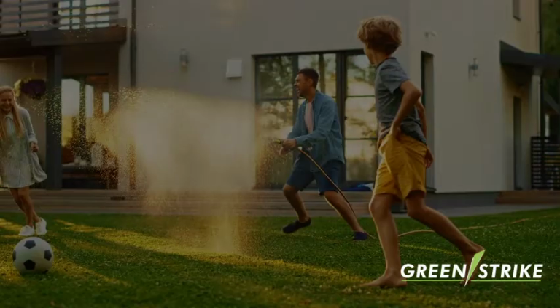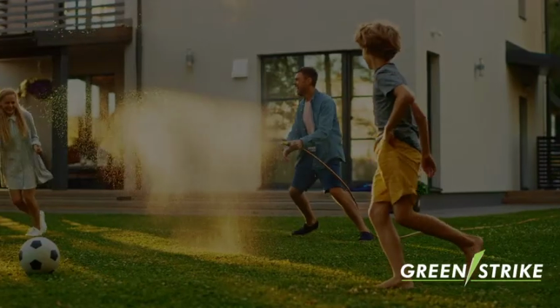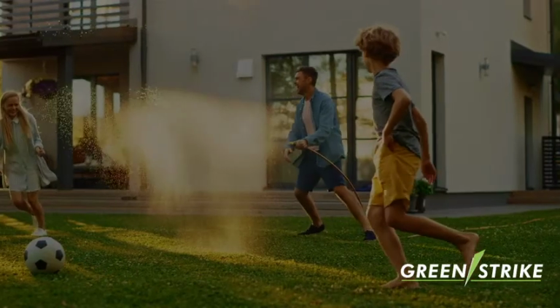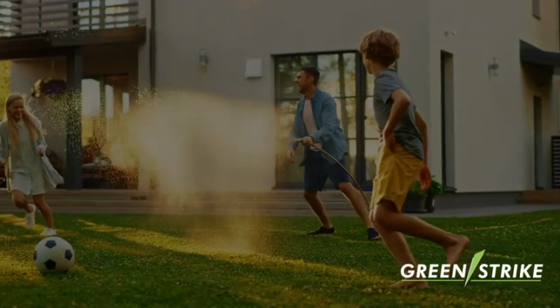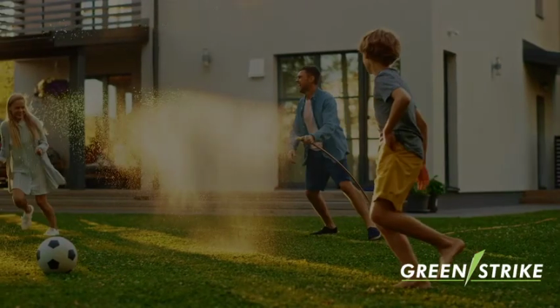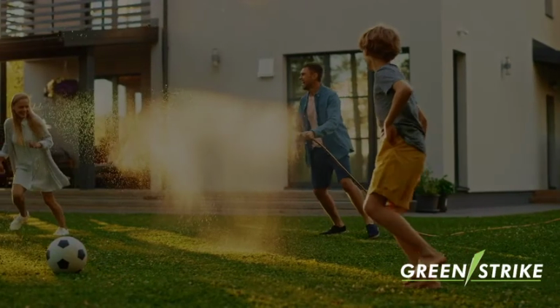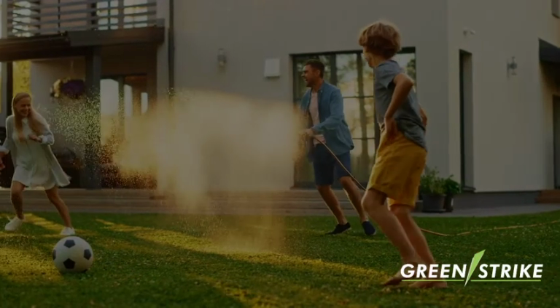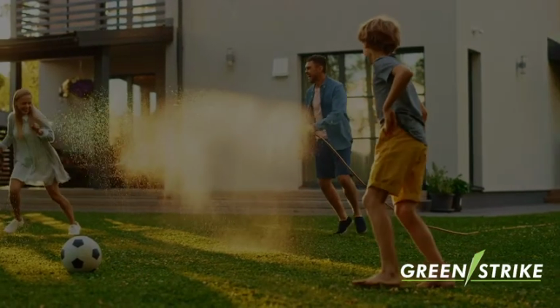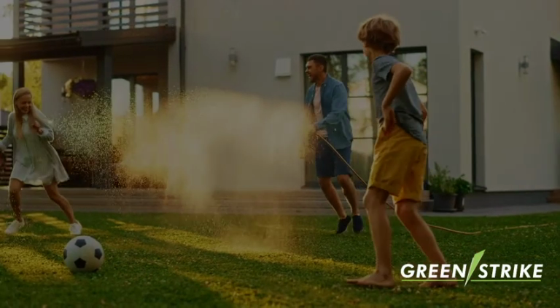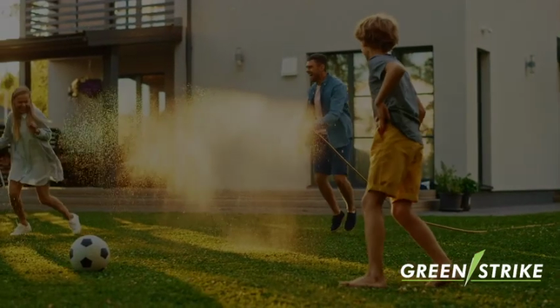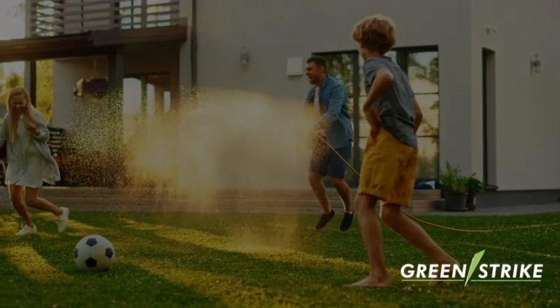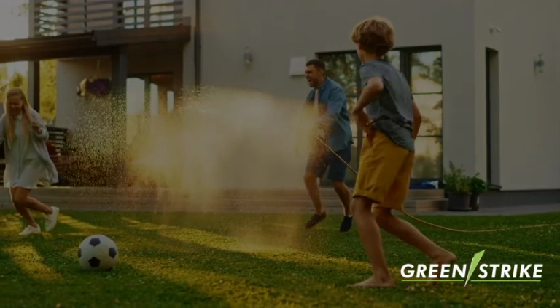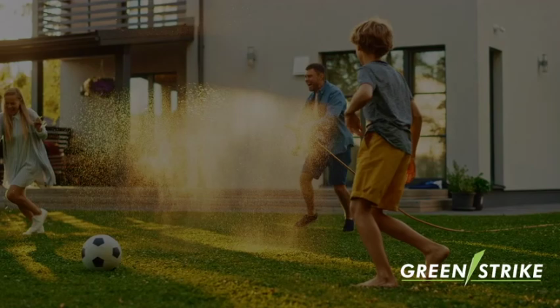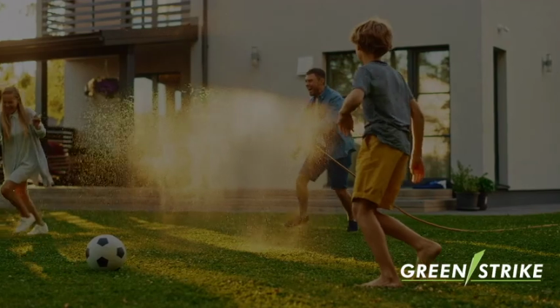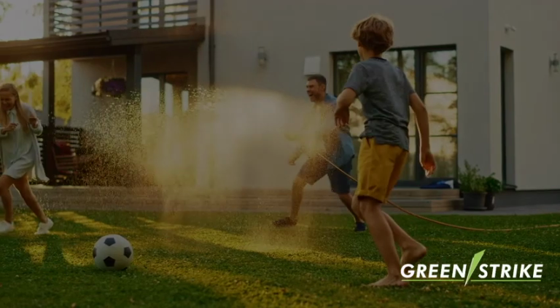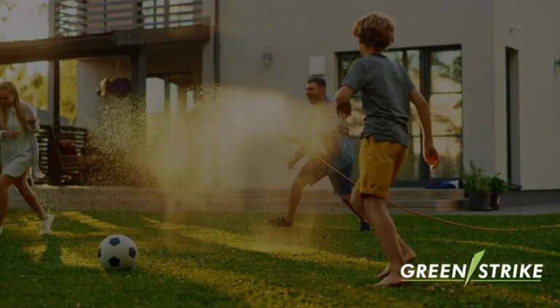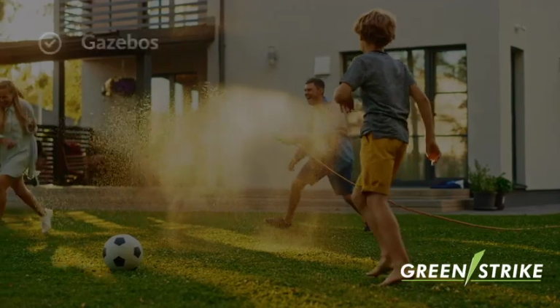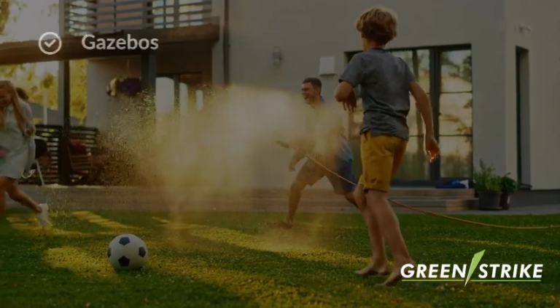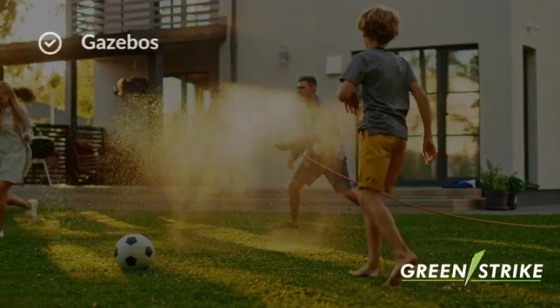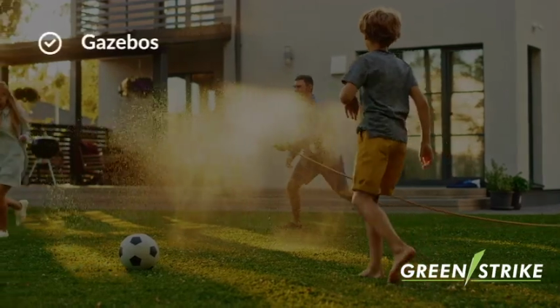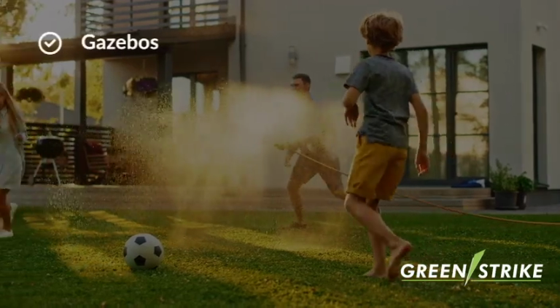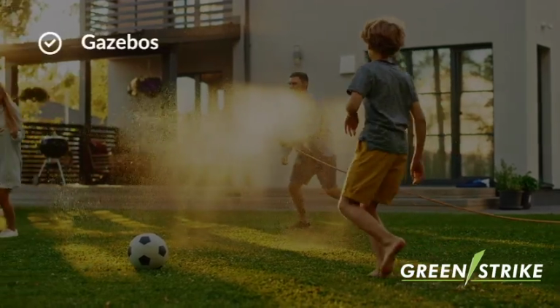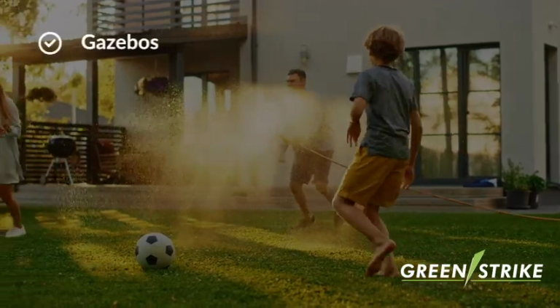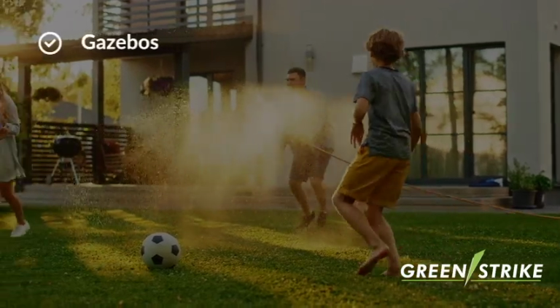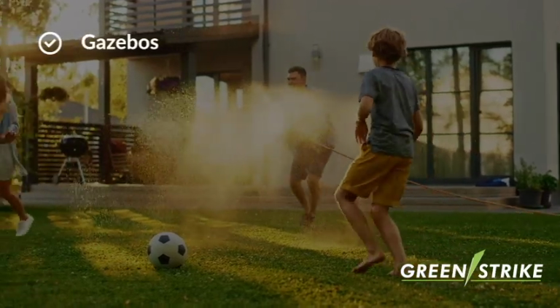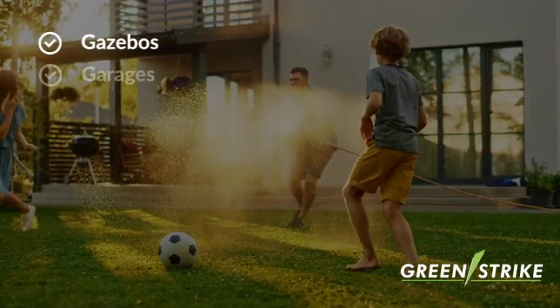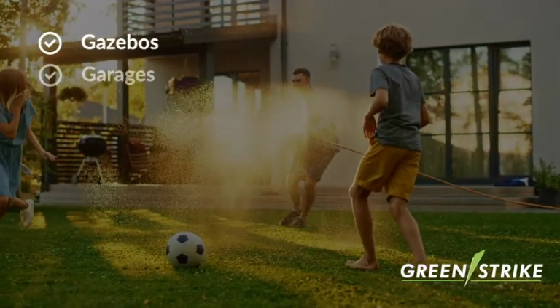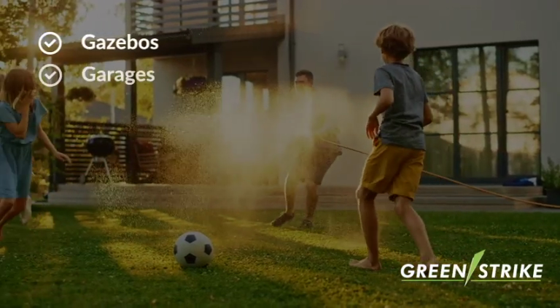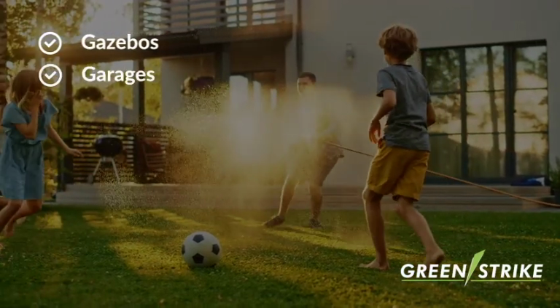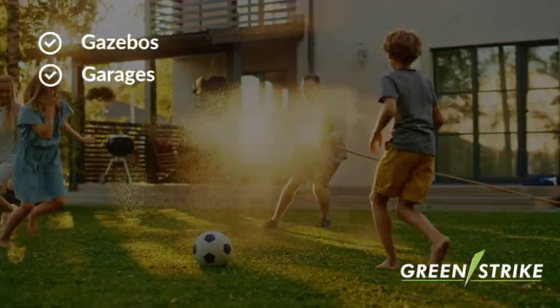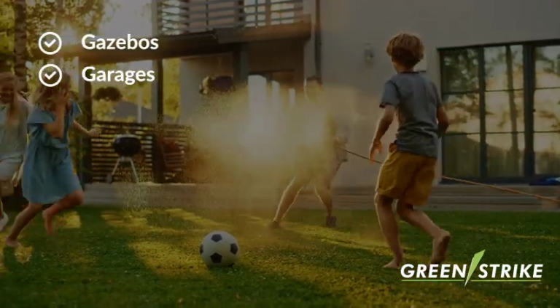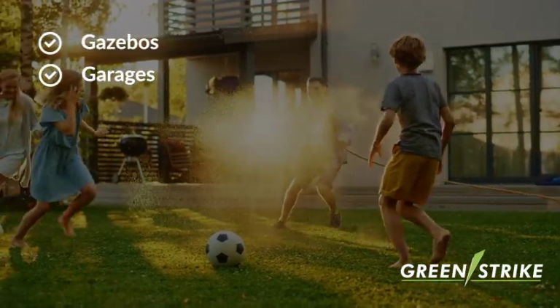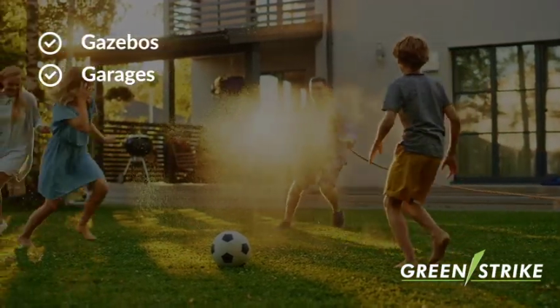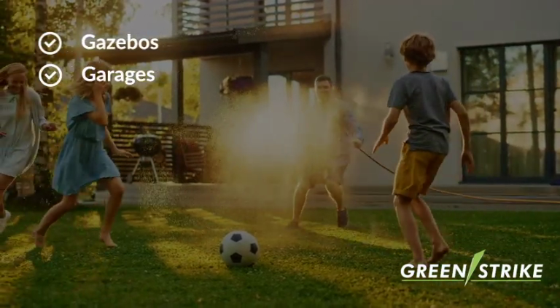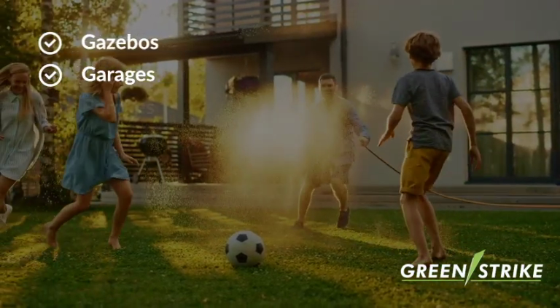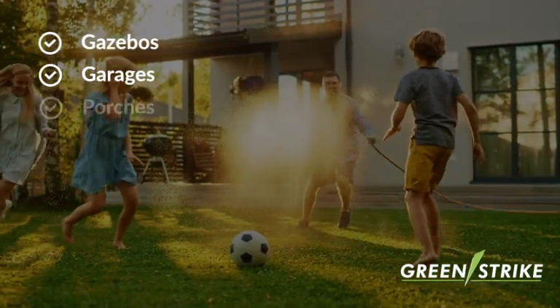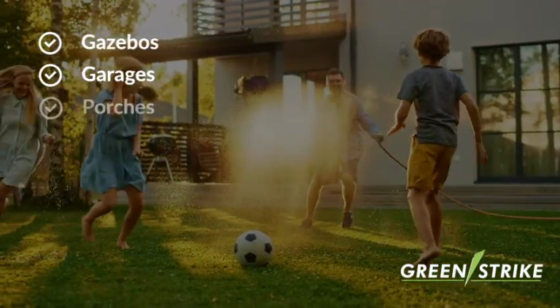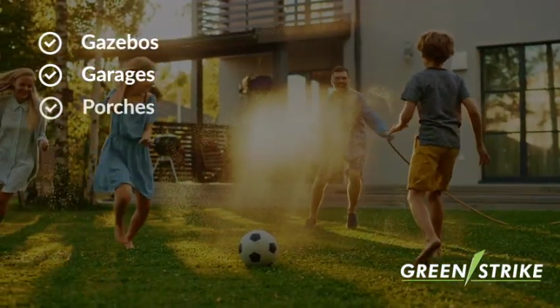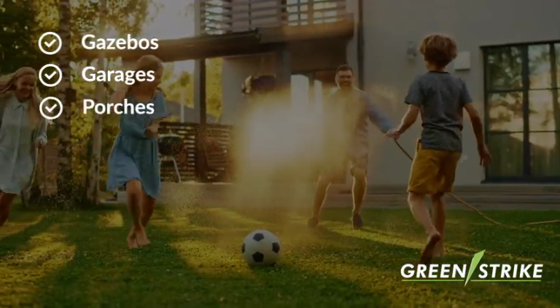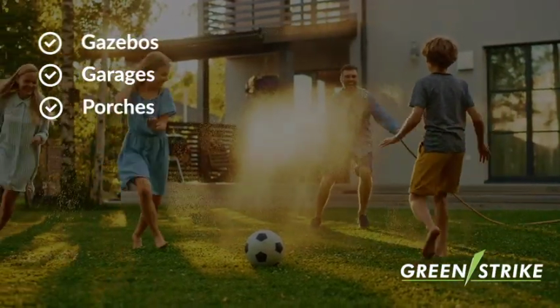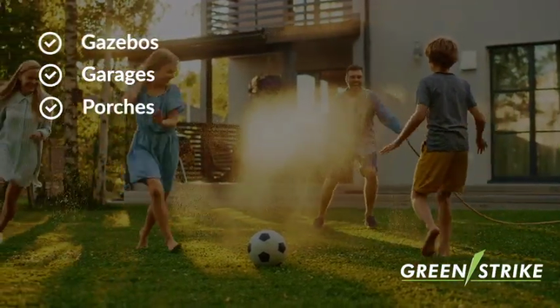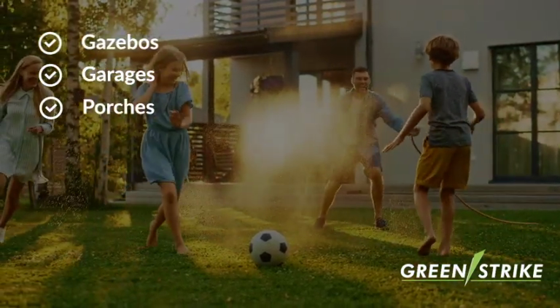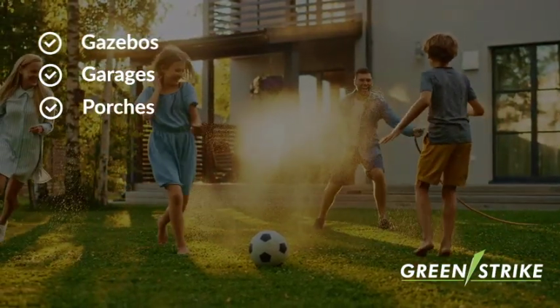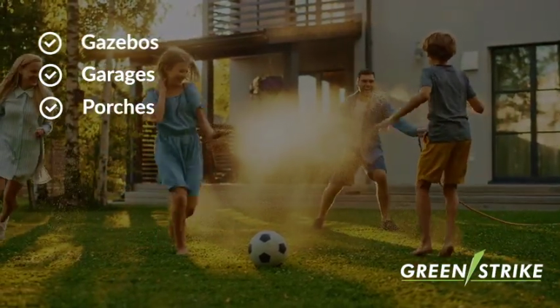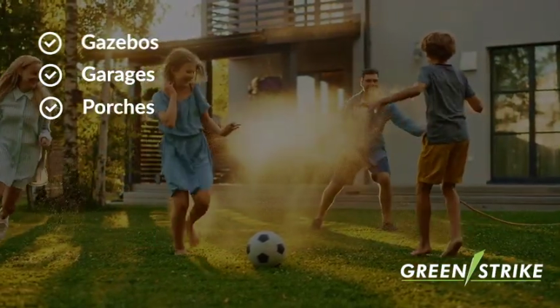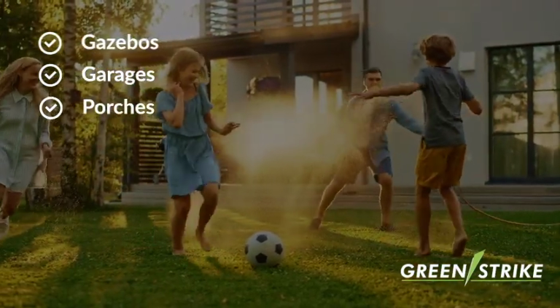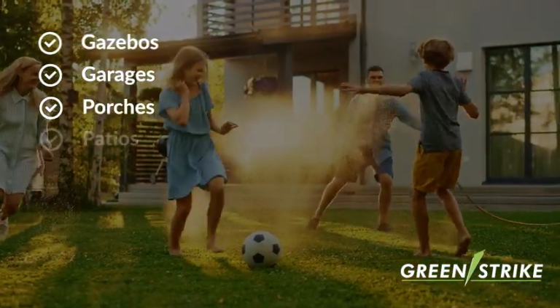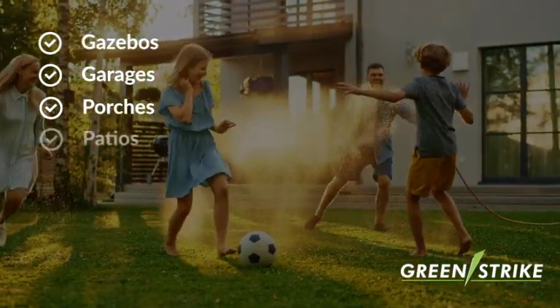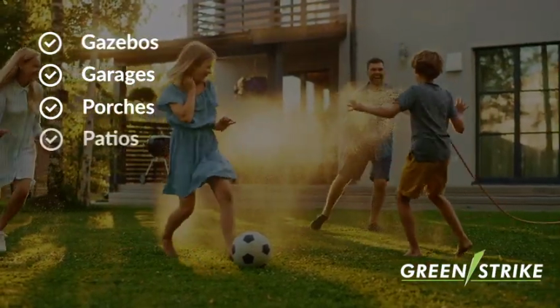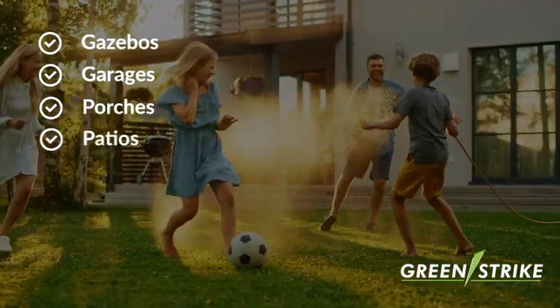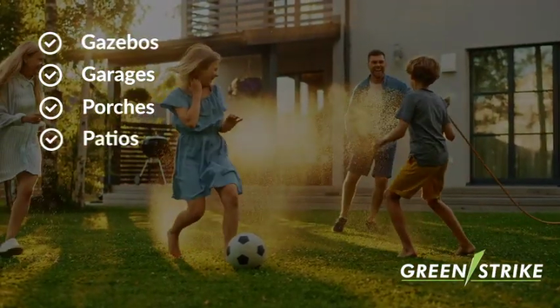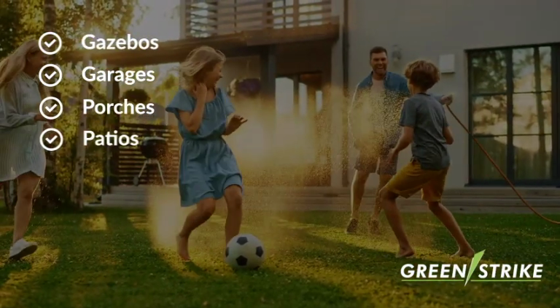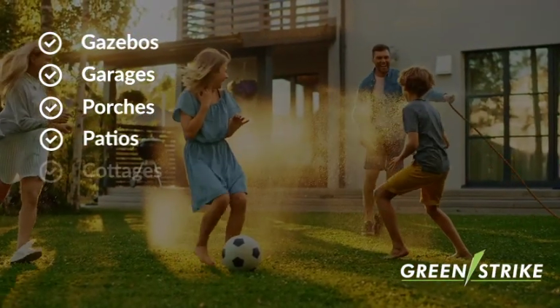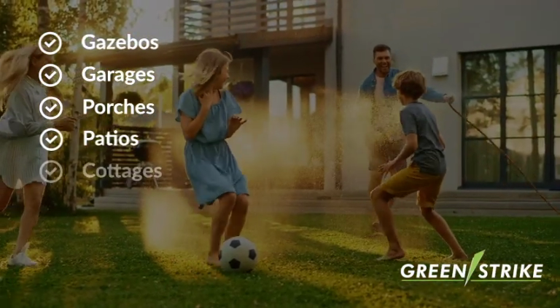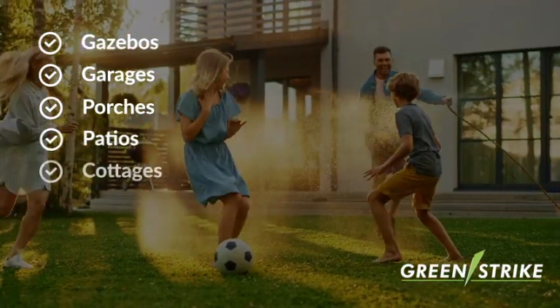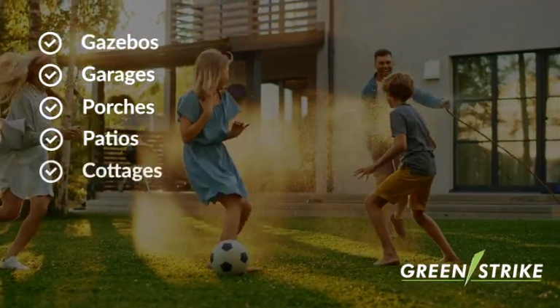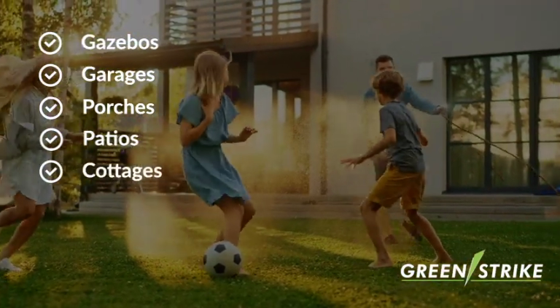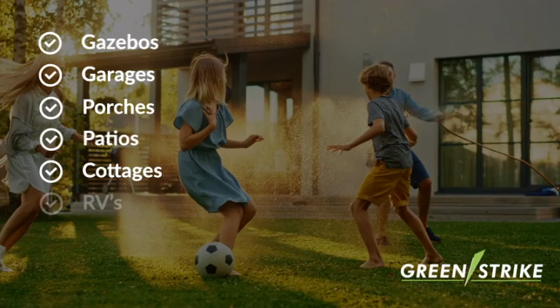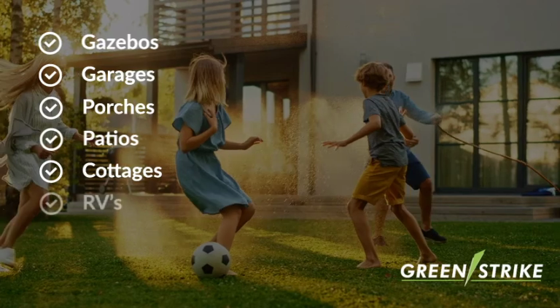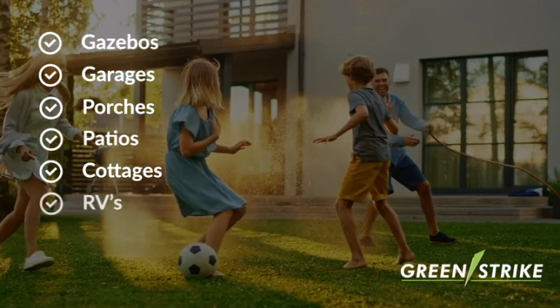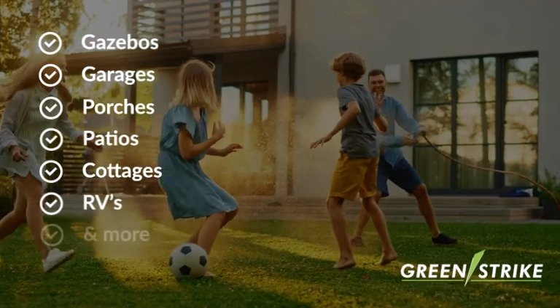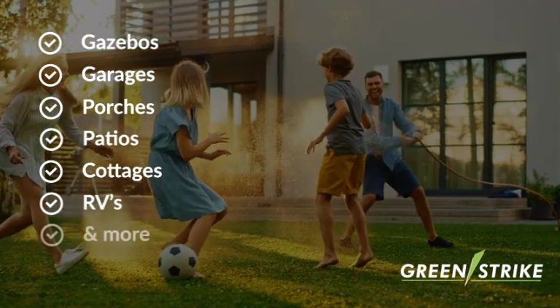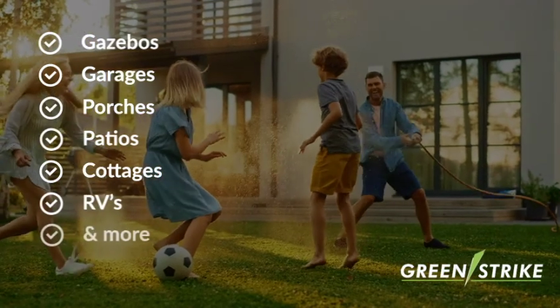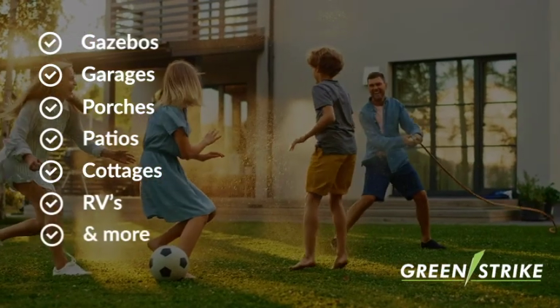Install this energy efficient LED lightbulb in any standard light socket. It is perfect for gazebos, garages, porches, patios, cottages, RVs, and more.